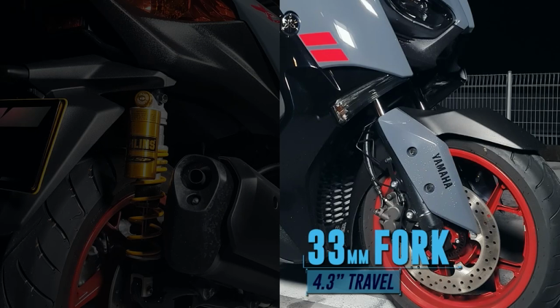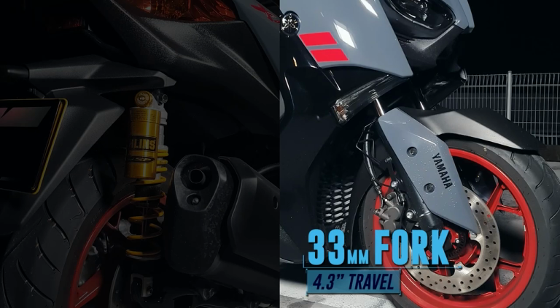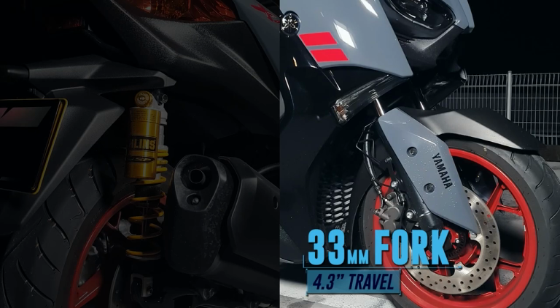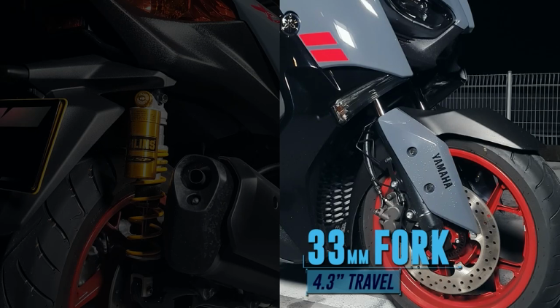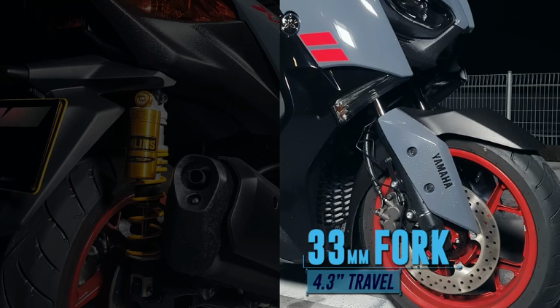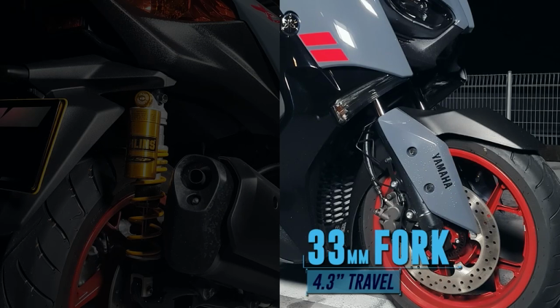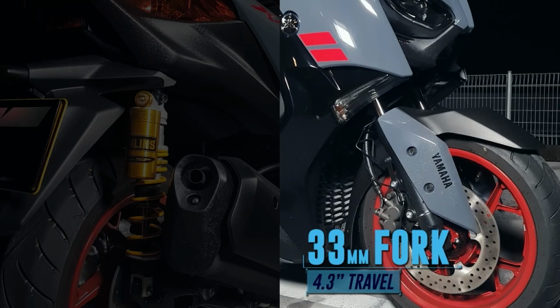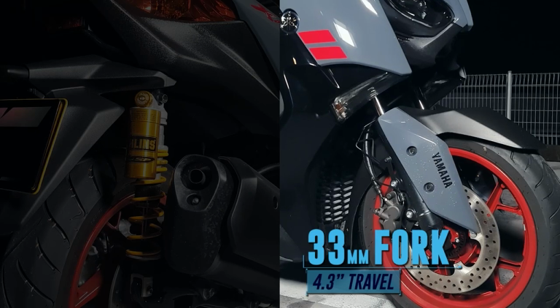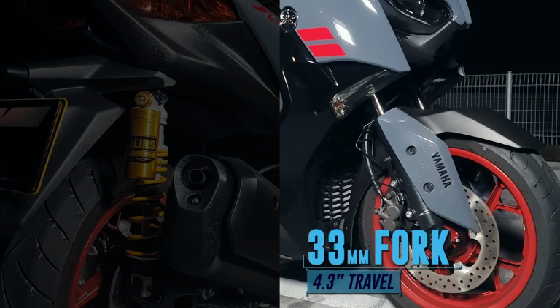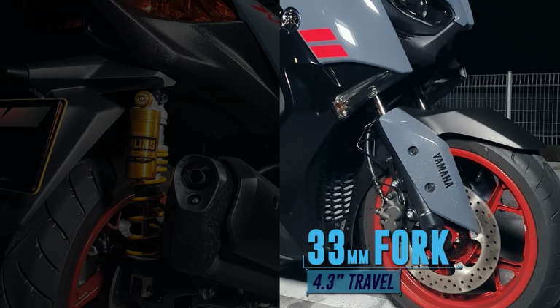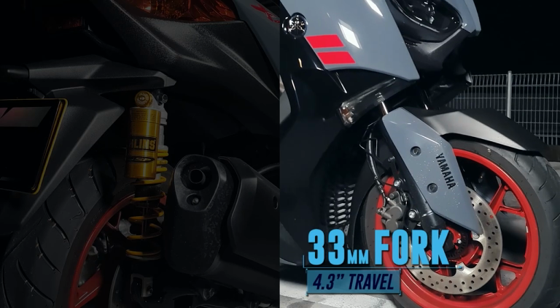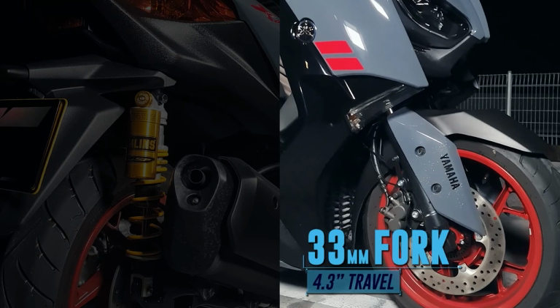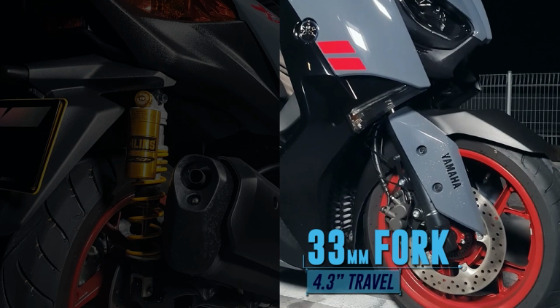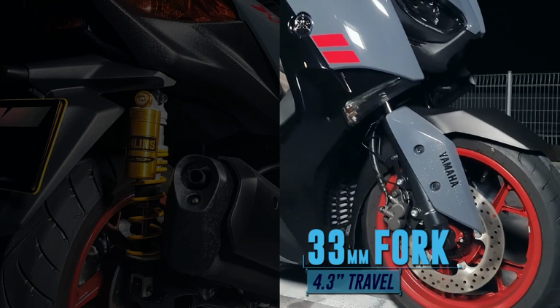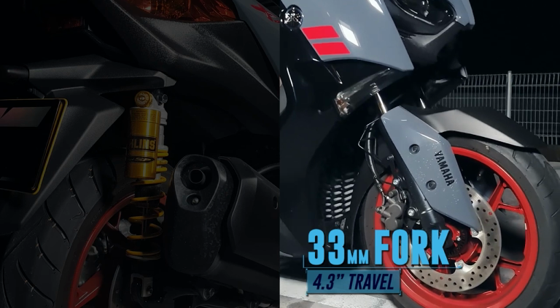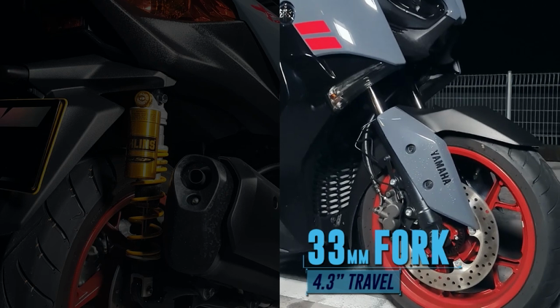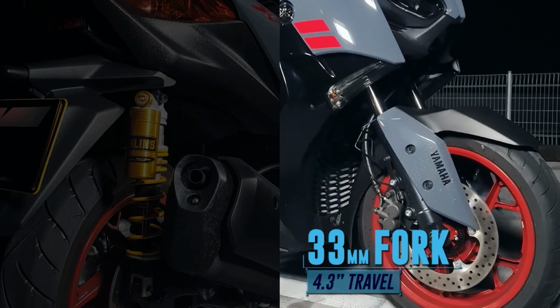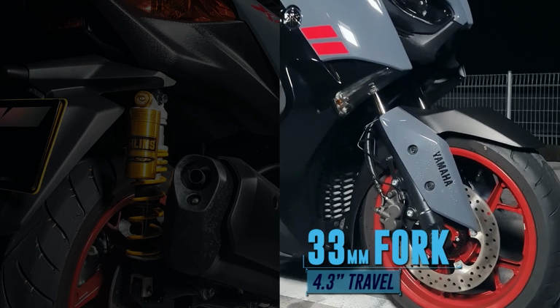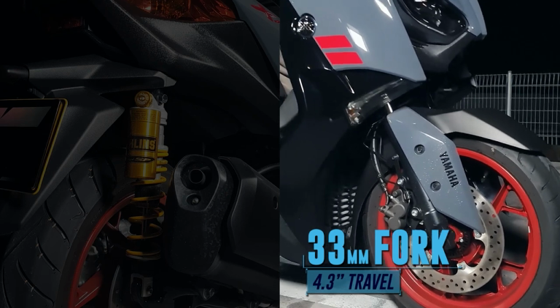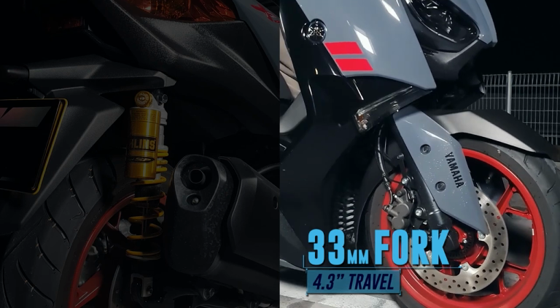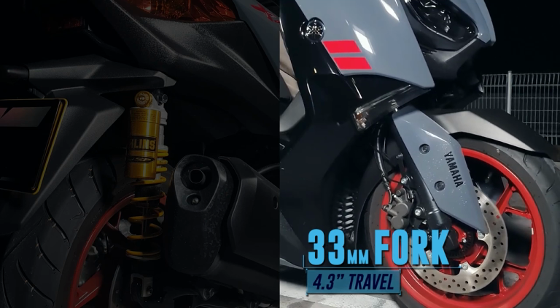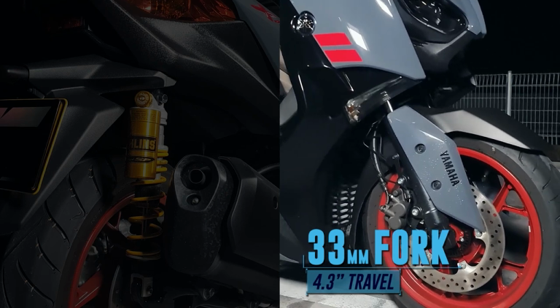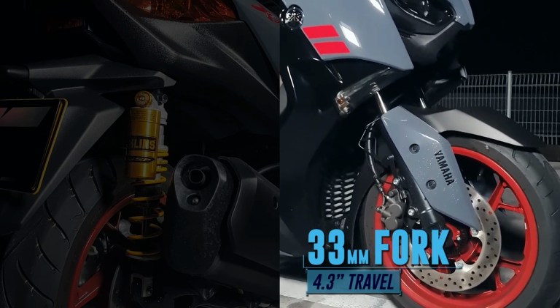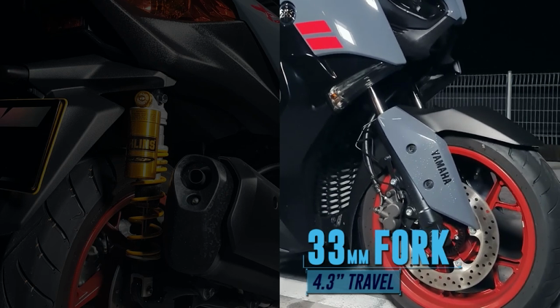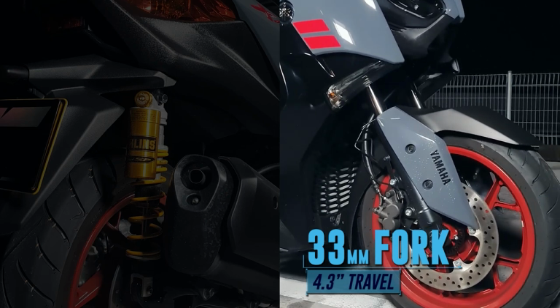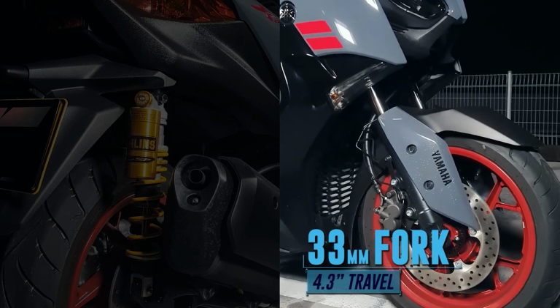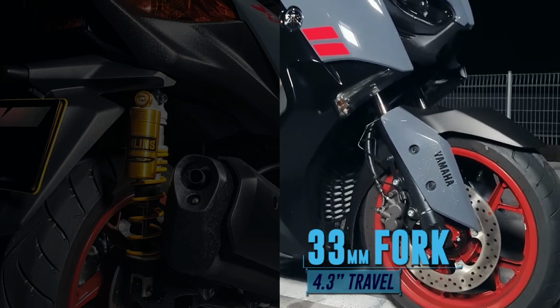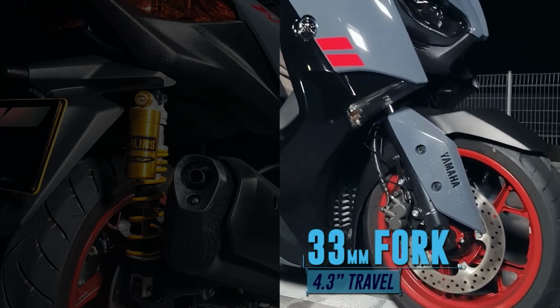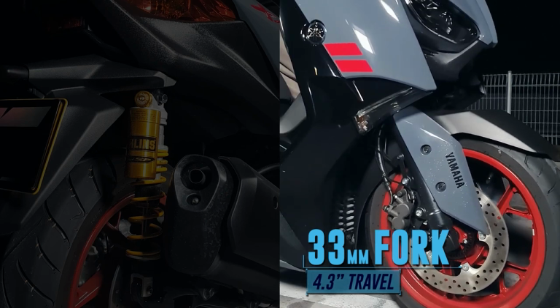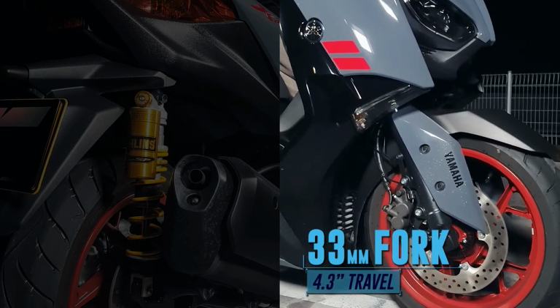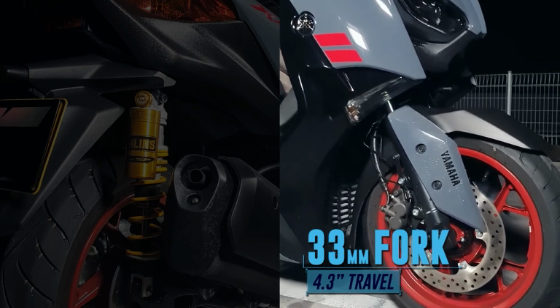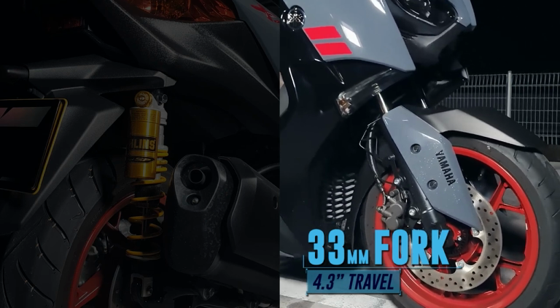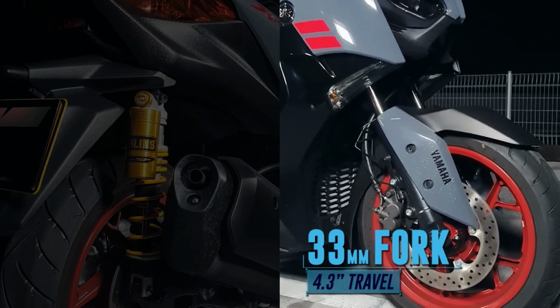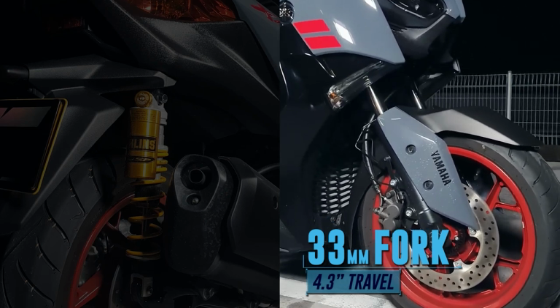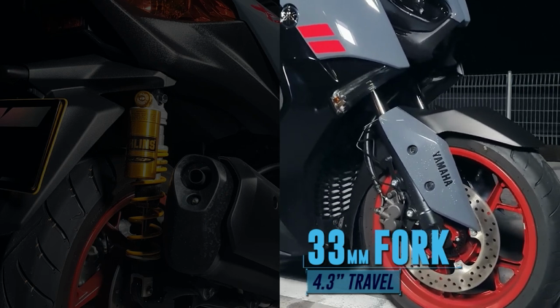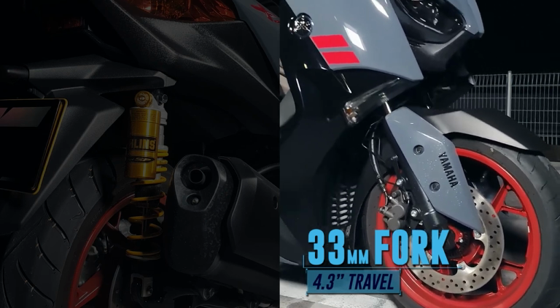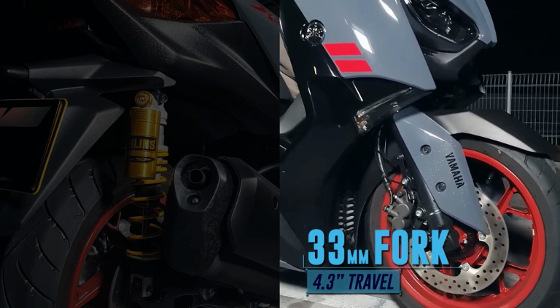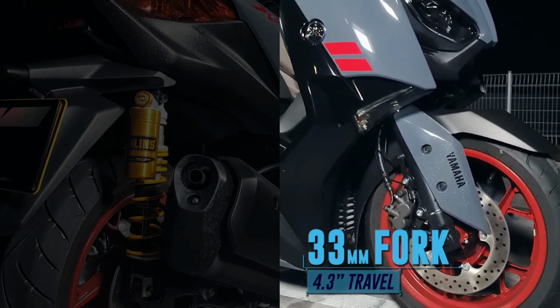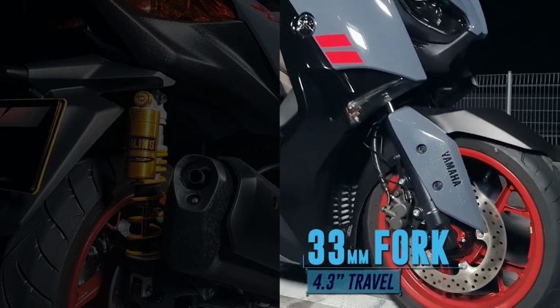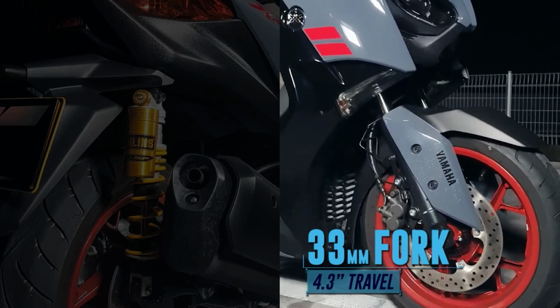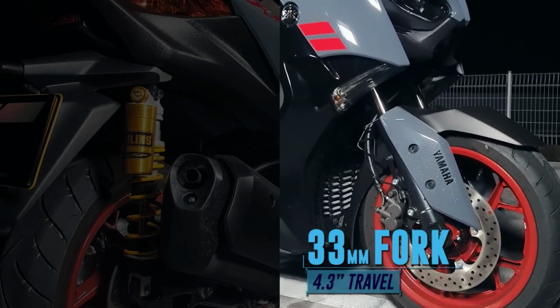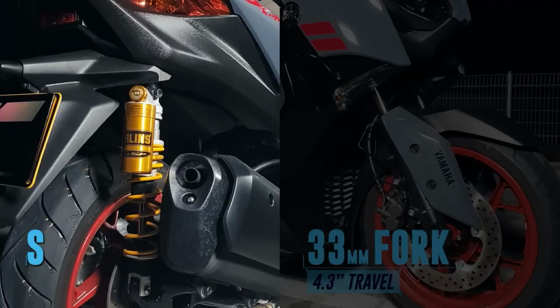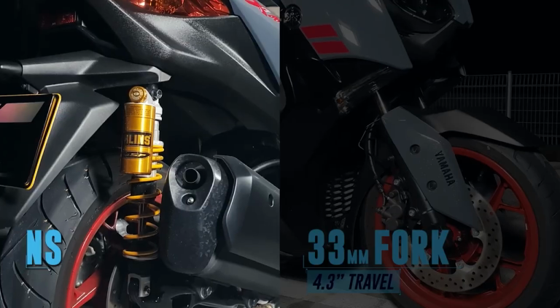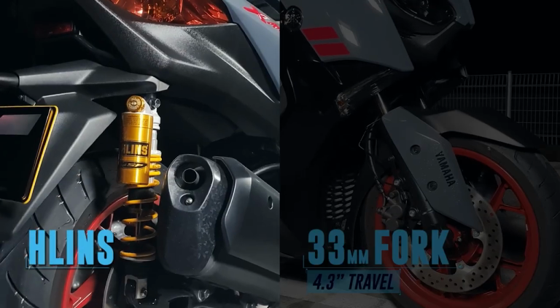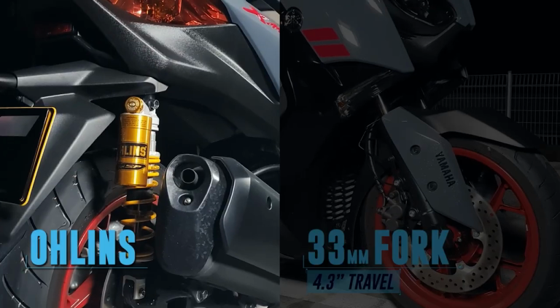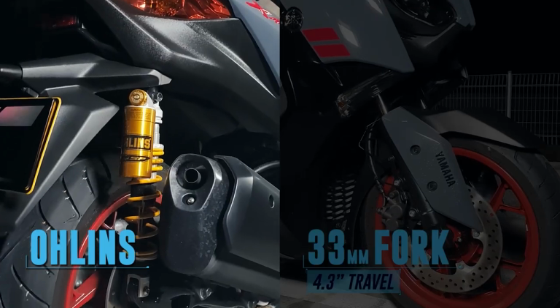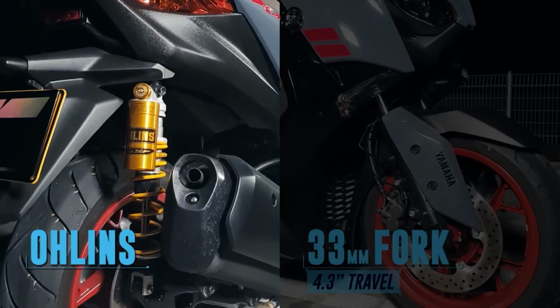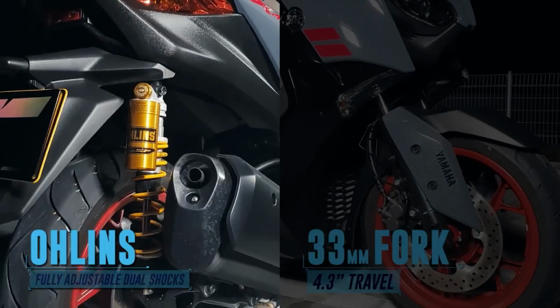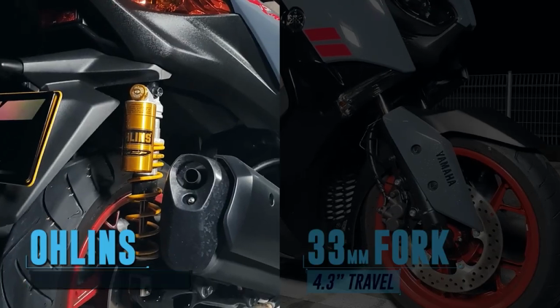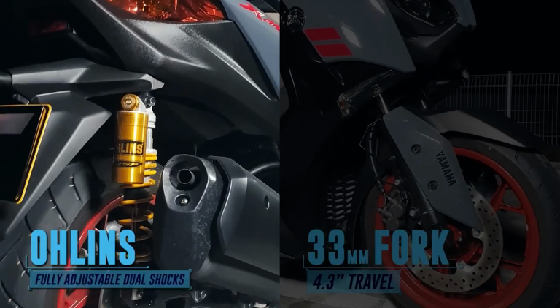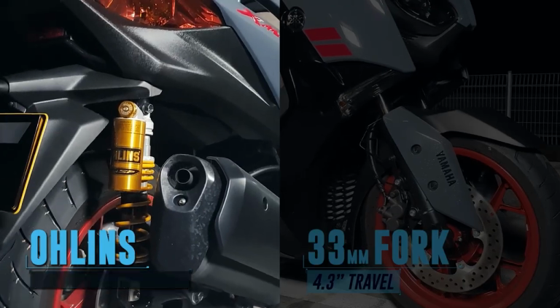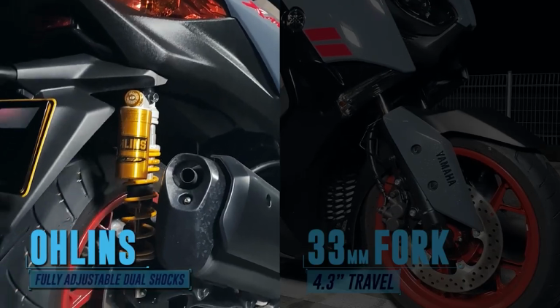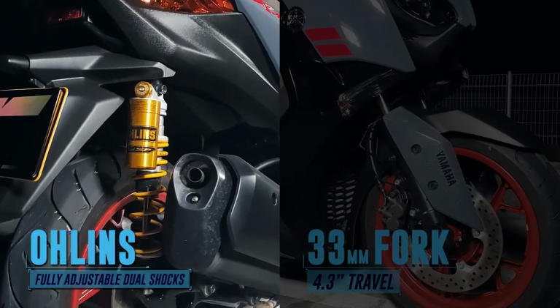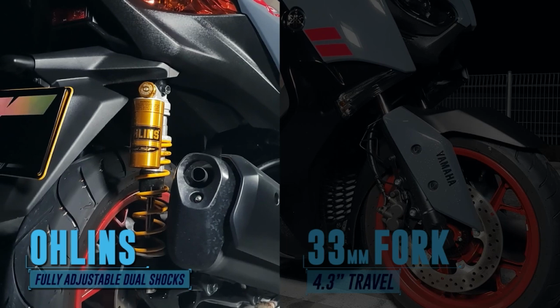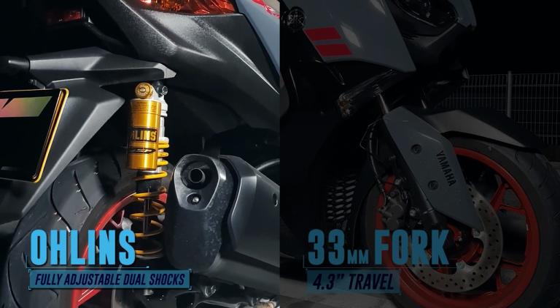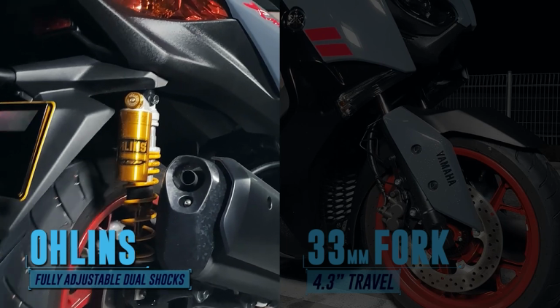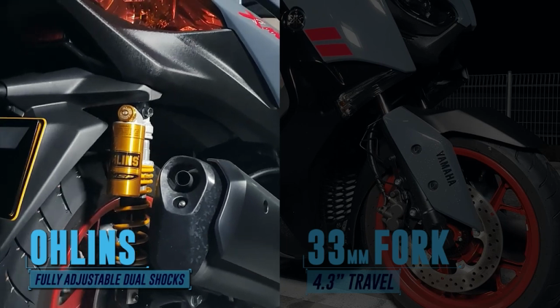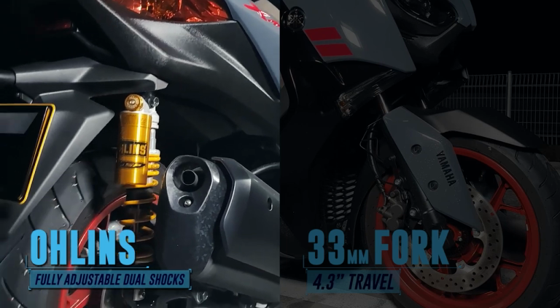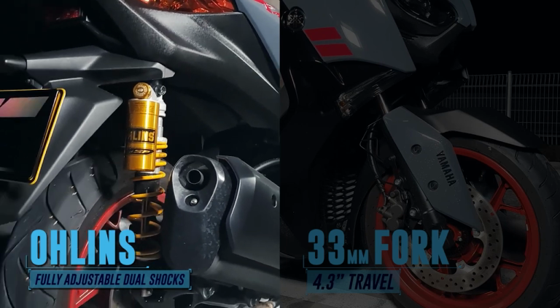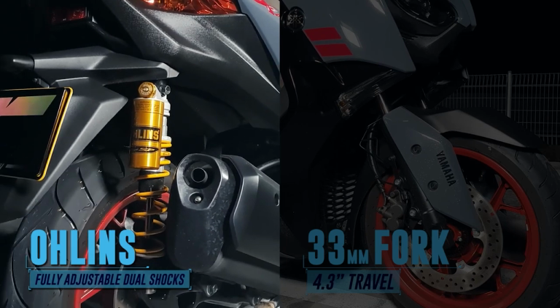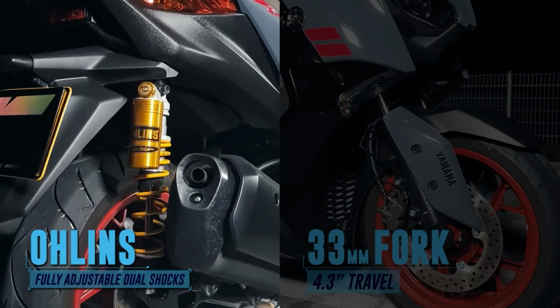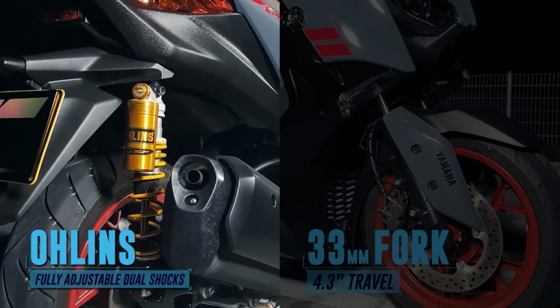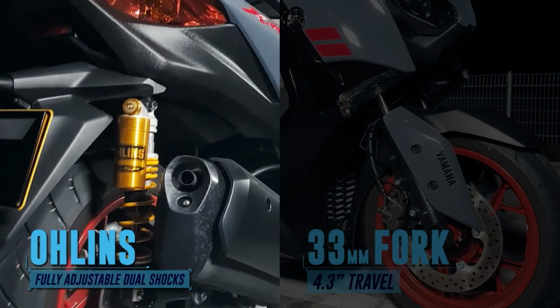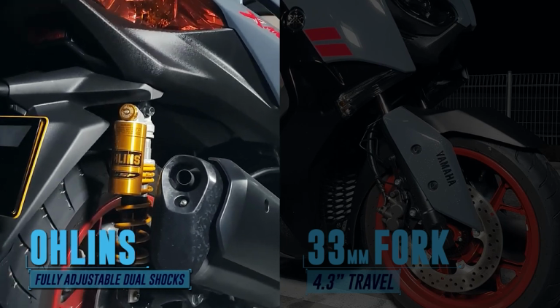Brakes on the Yamaha XMAX 300SP are supported by a 2-channel ABS. Keeping the bumps out of your ride are a non-adjustable telescopic front fork and a pair of fully adjustable Ohlins rear shocks.